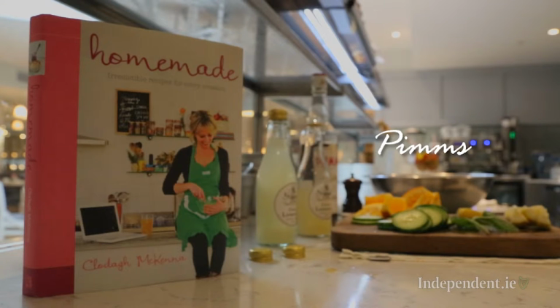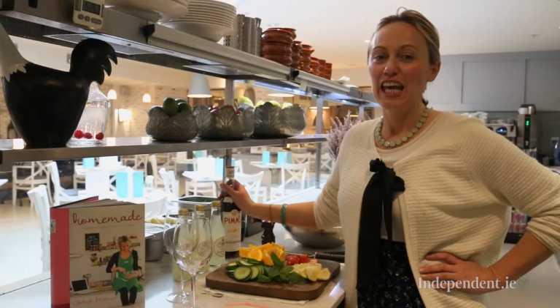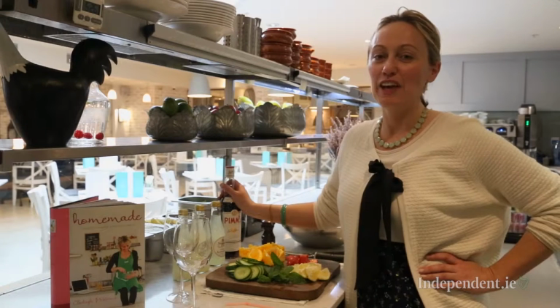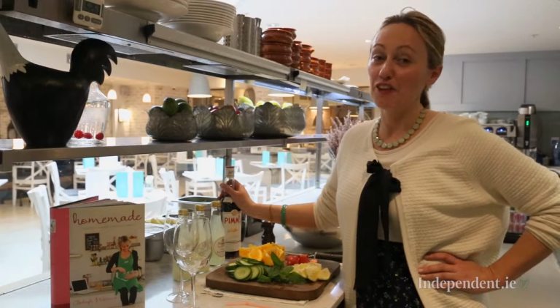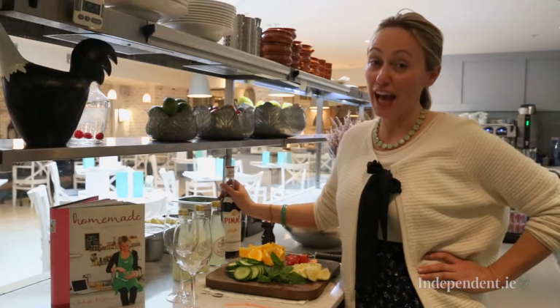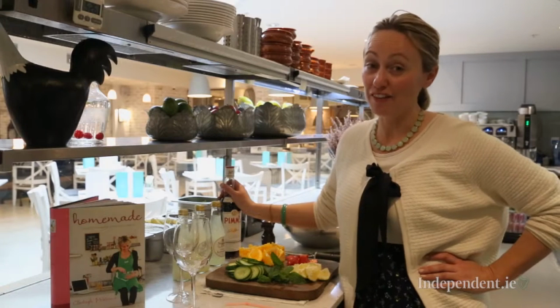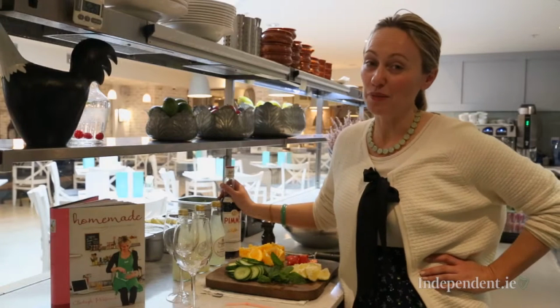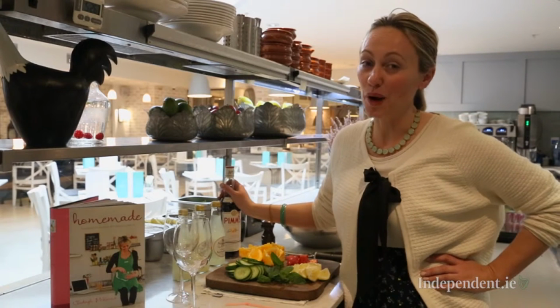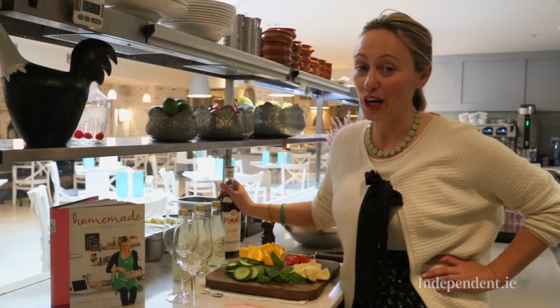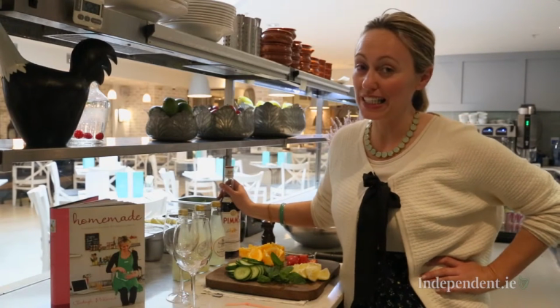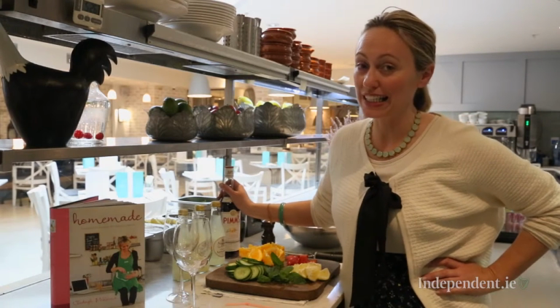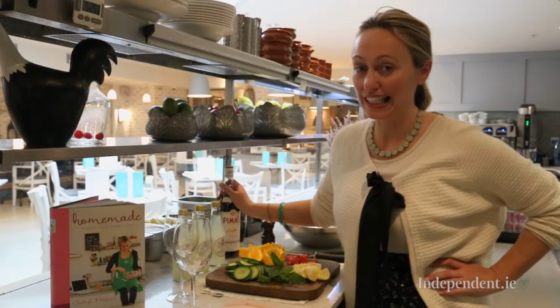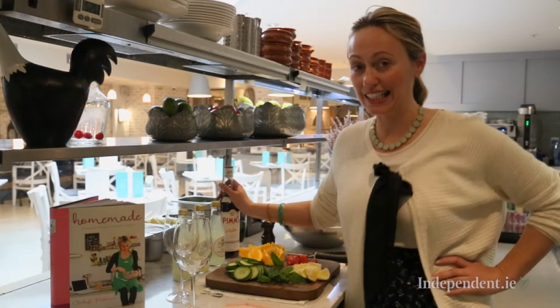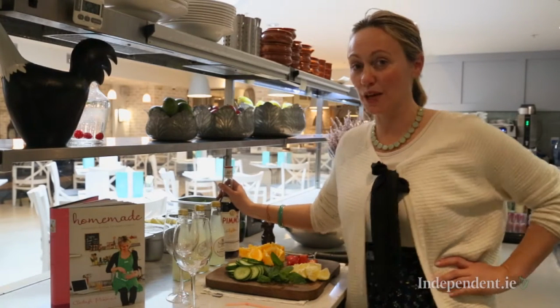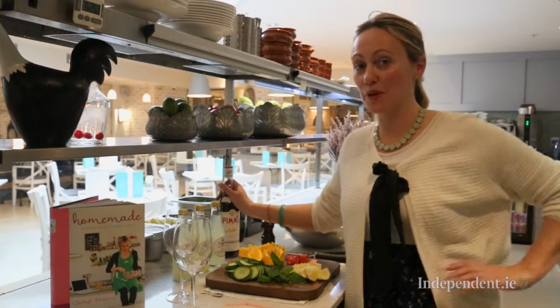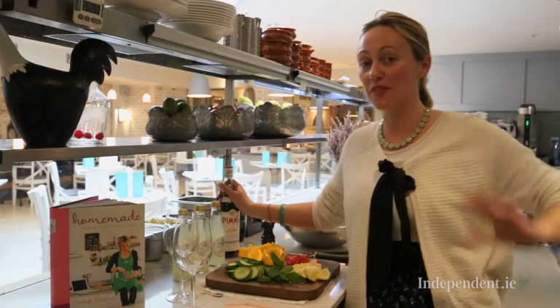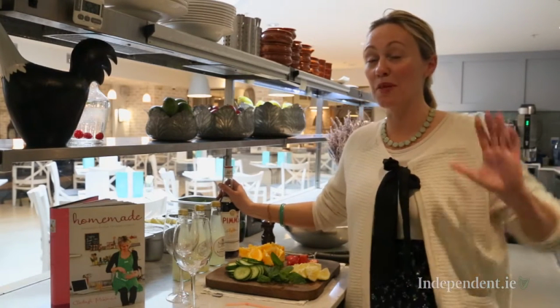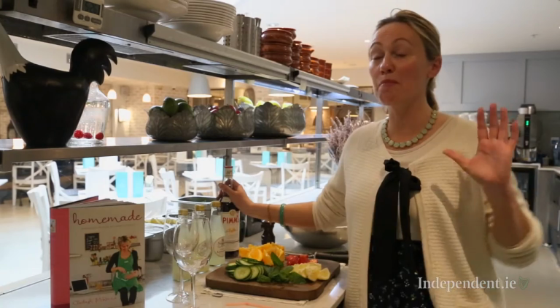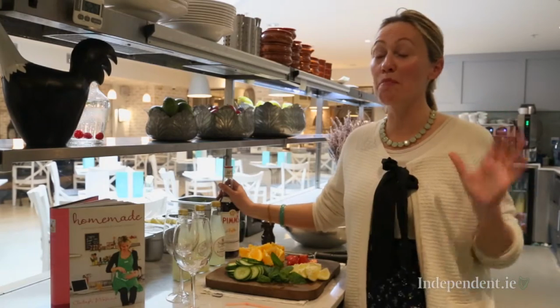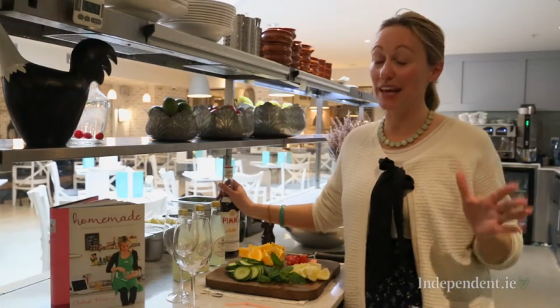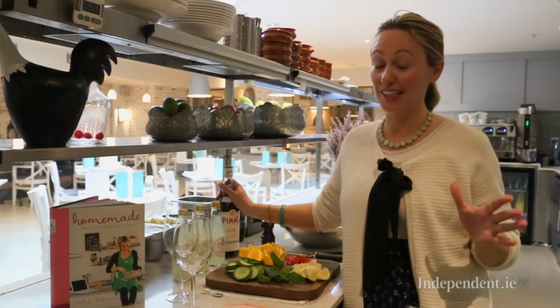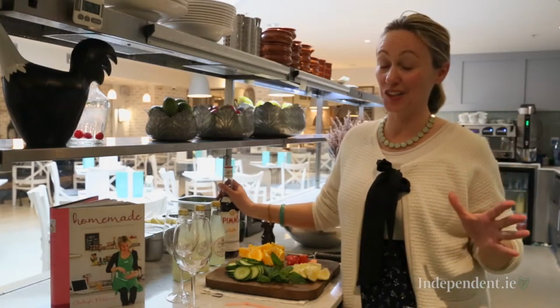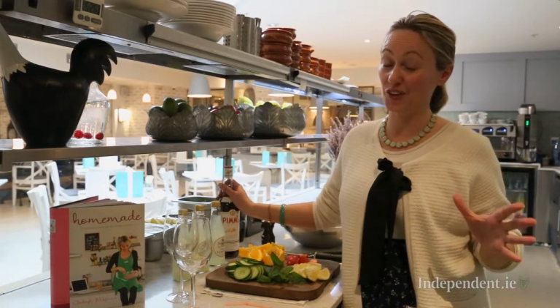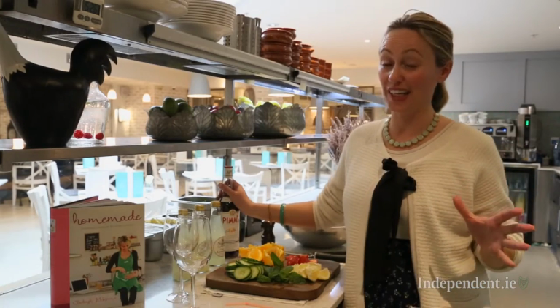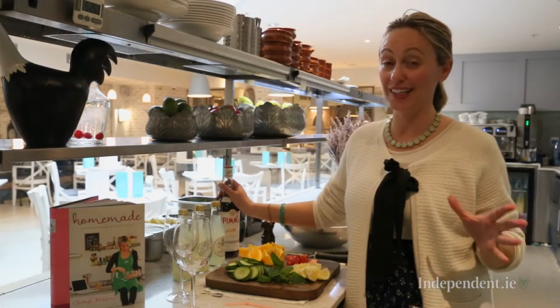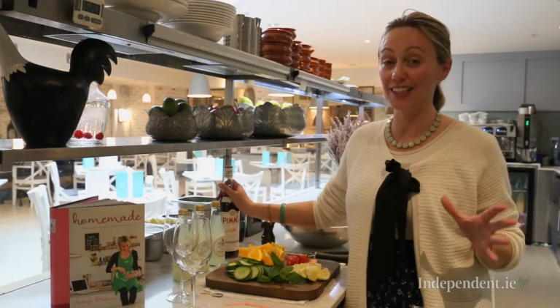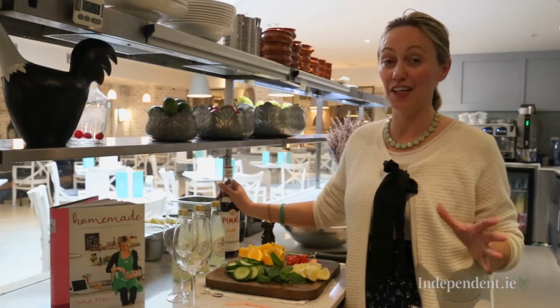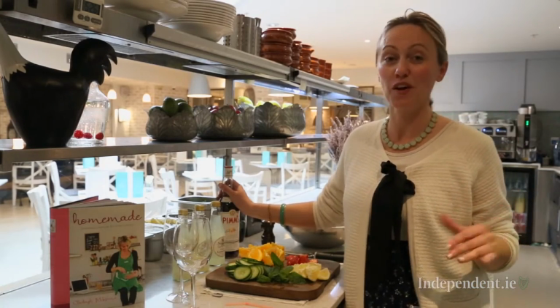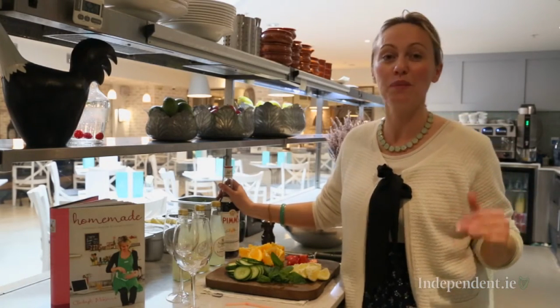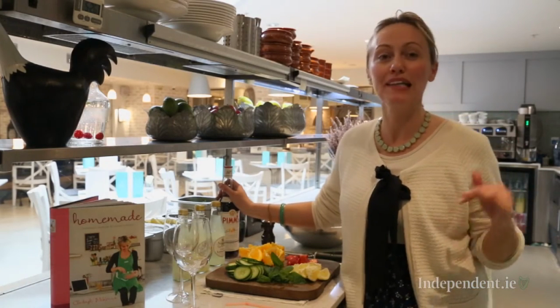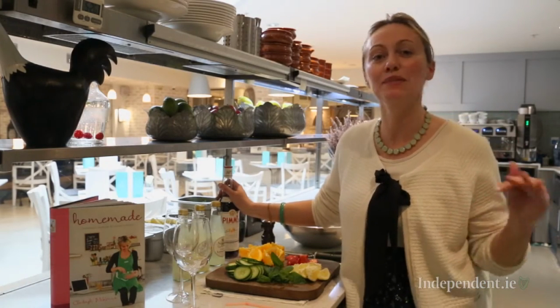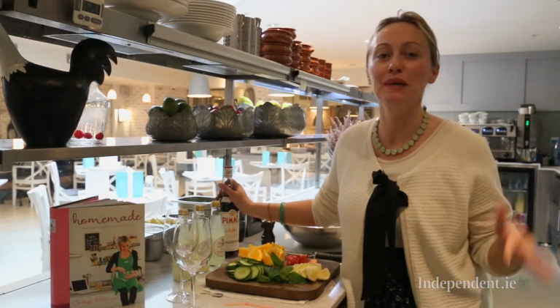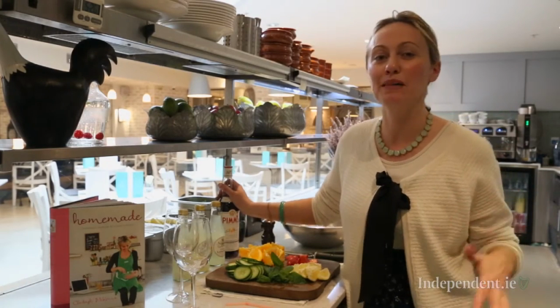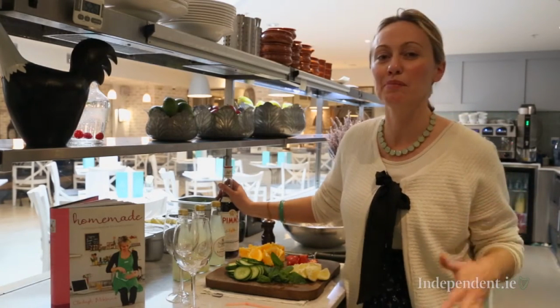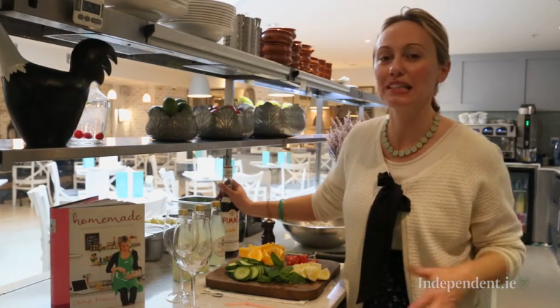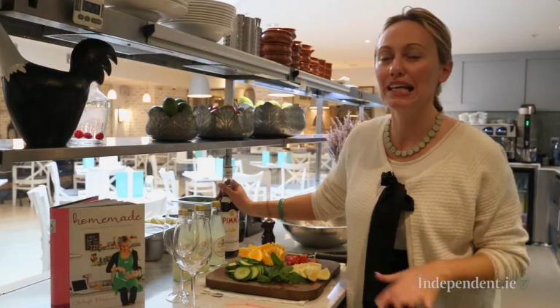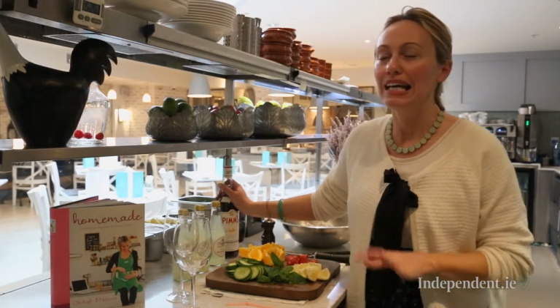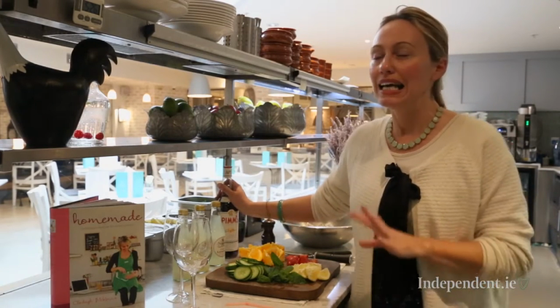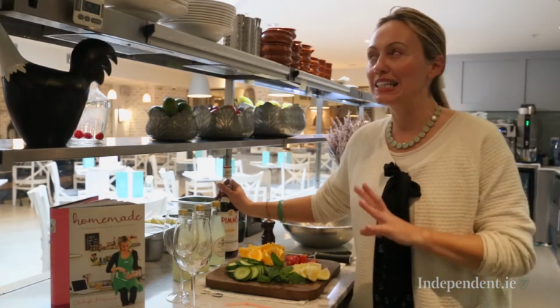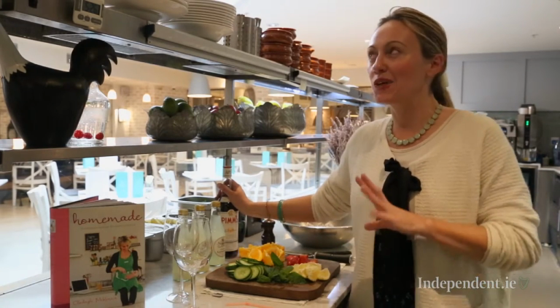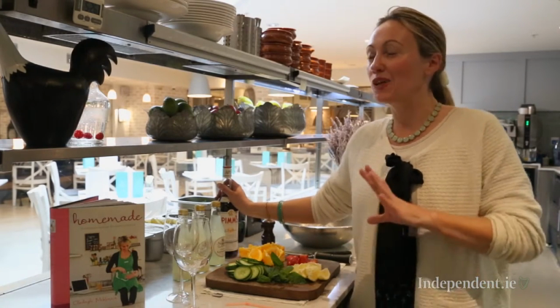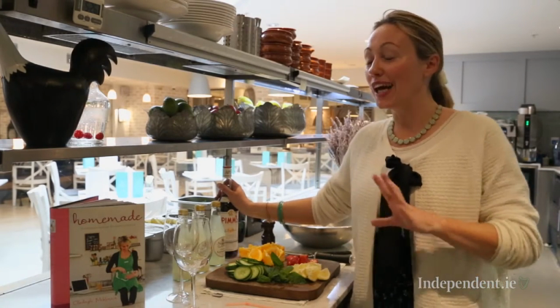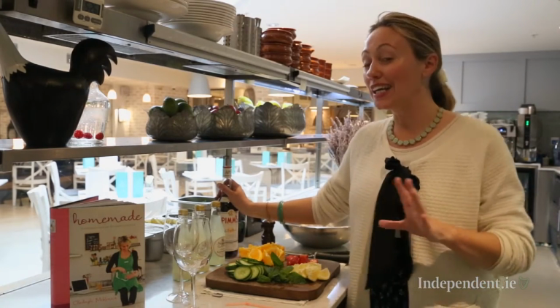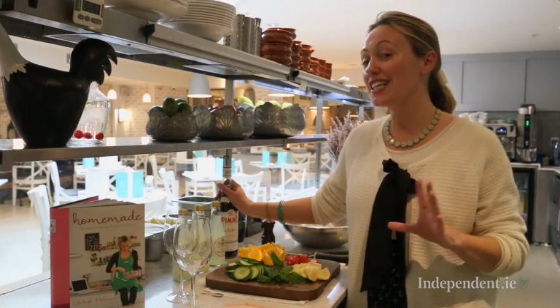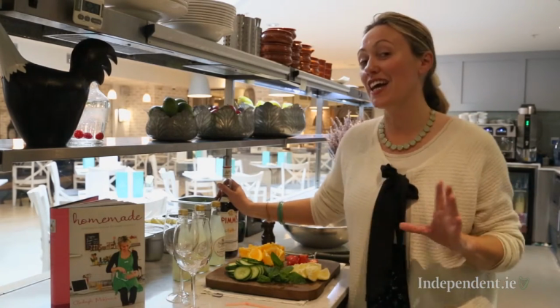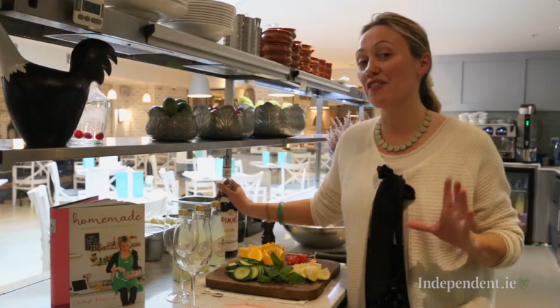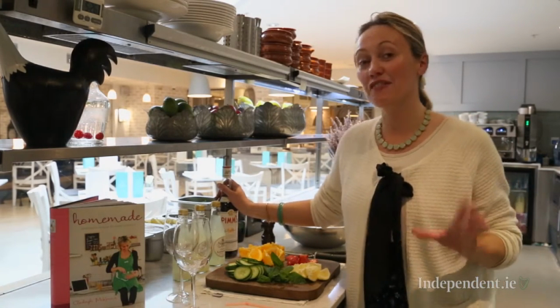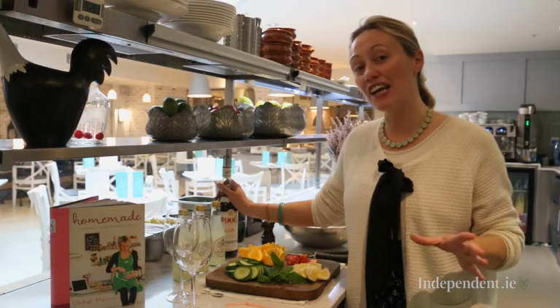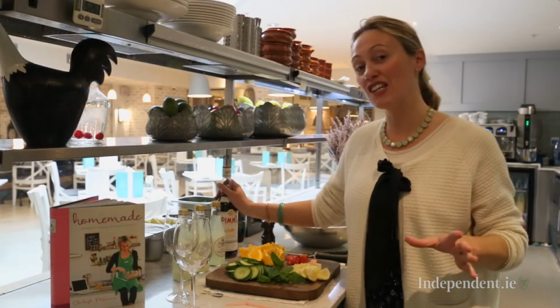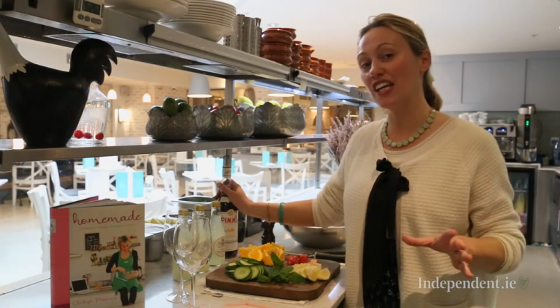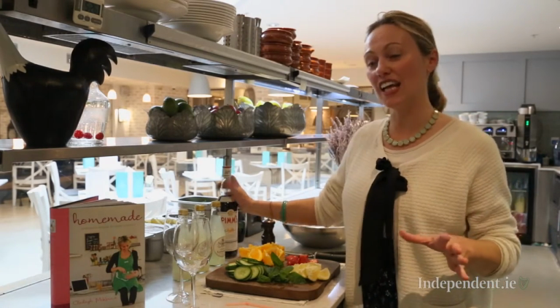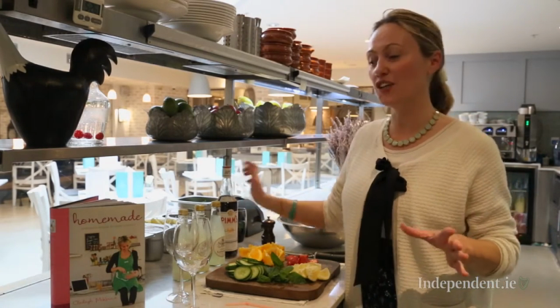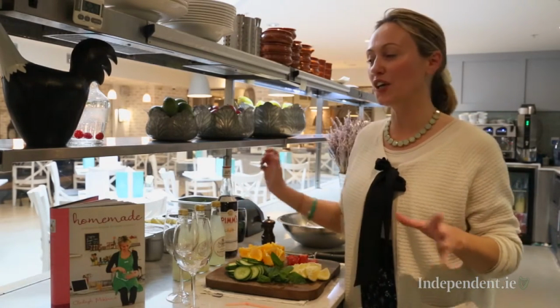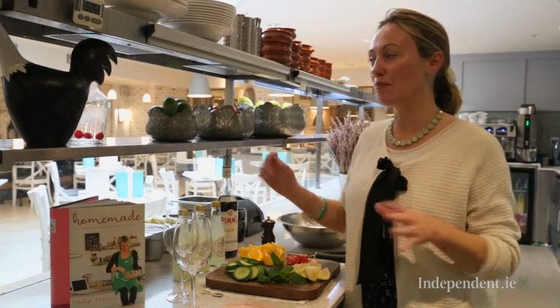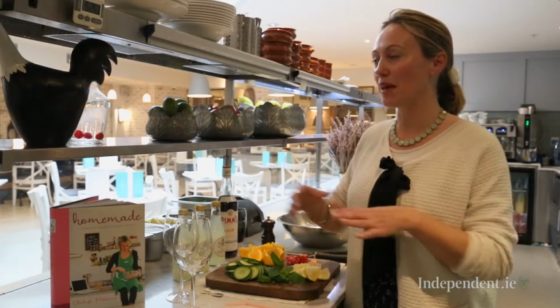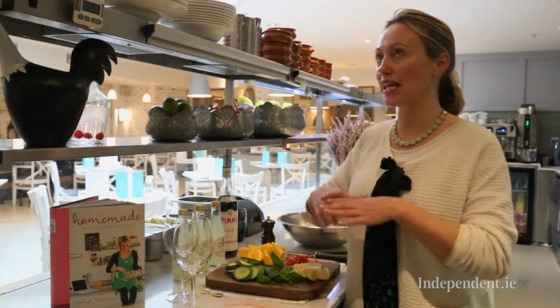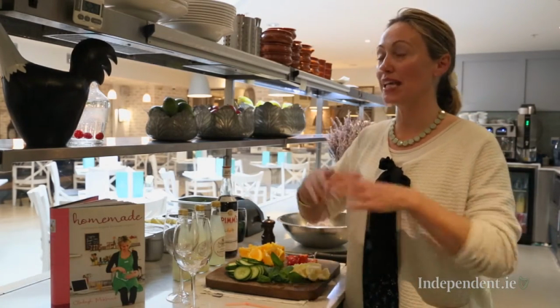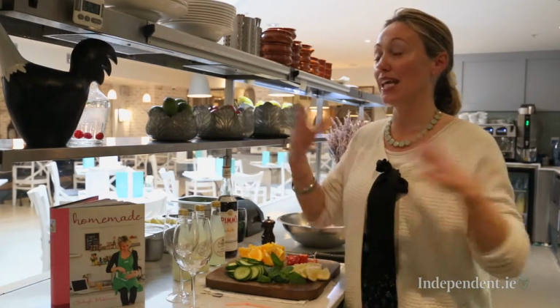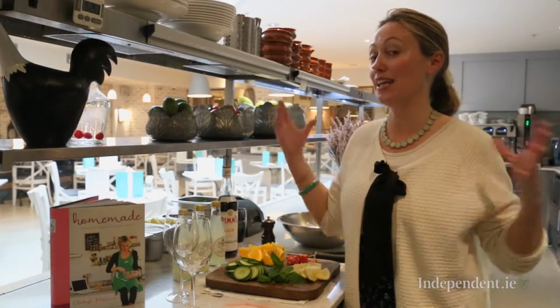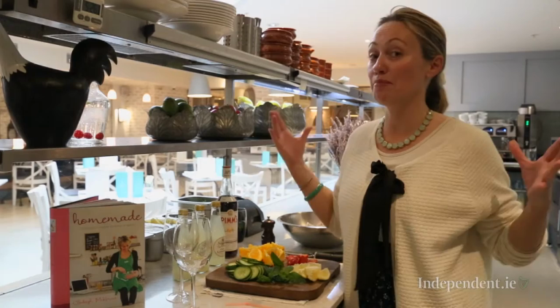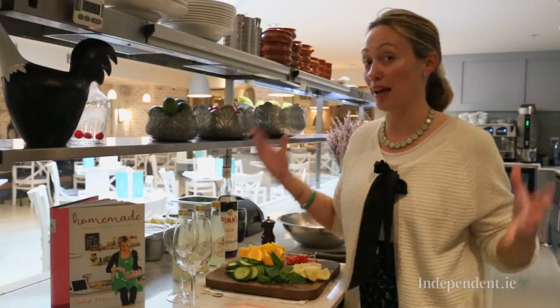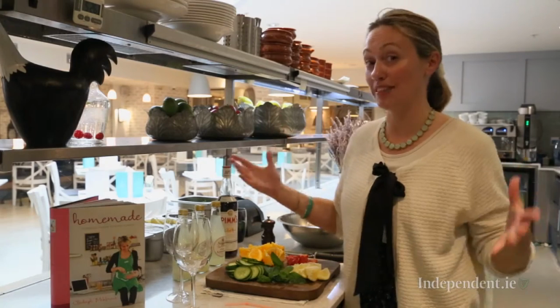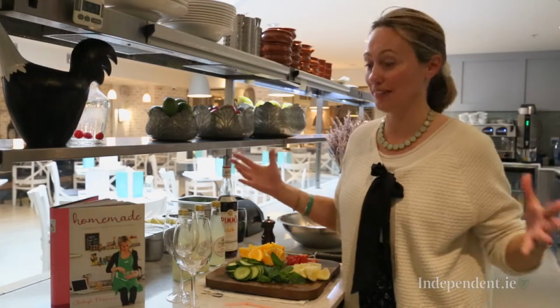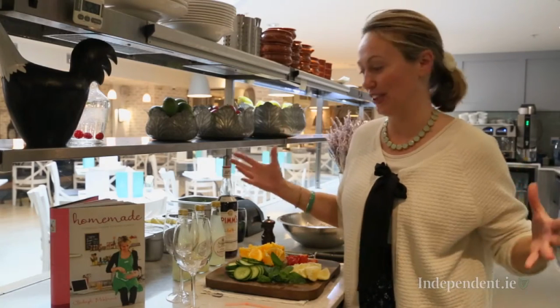If you're having a party this summer, the best drink to serve up is Pimm's. It's so light and refreshing and you can make it in bountiful.